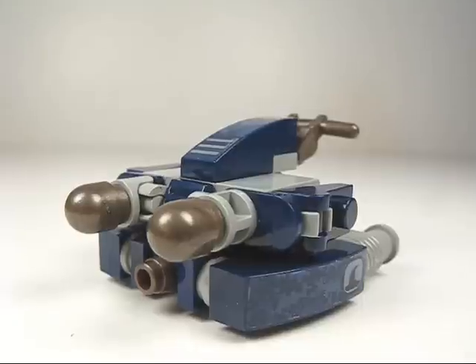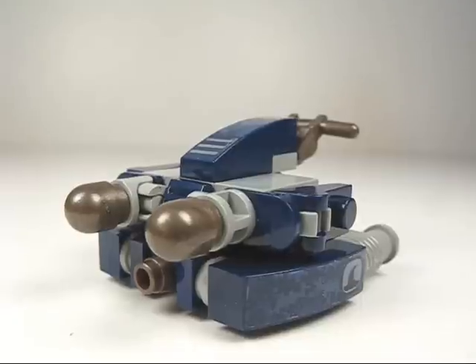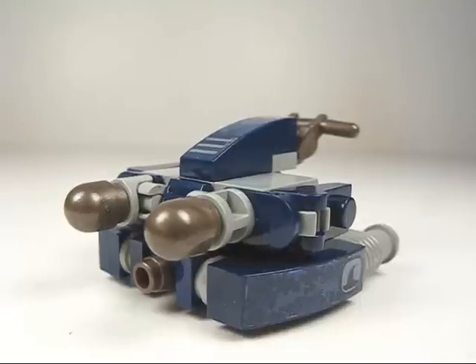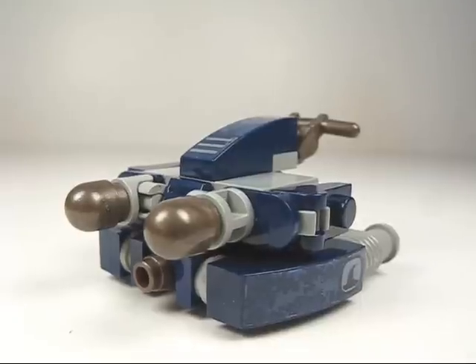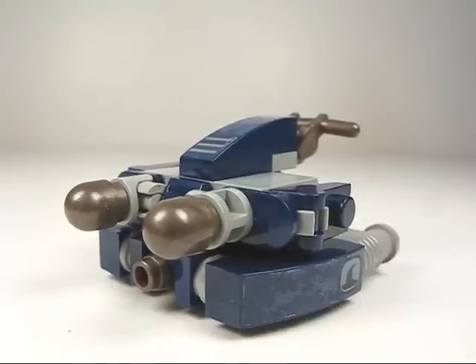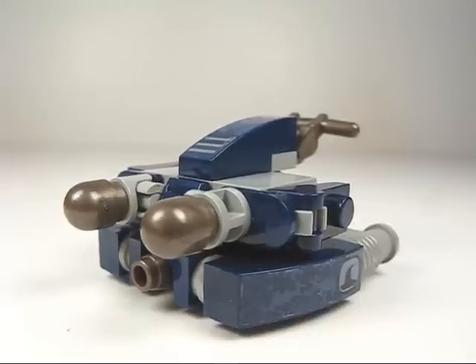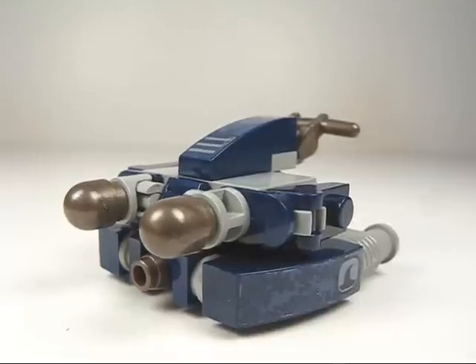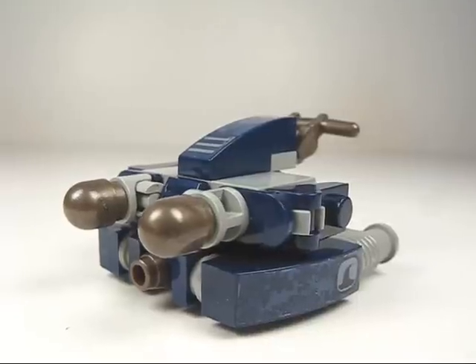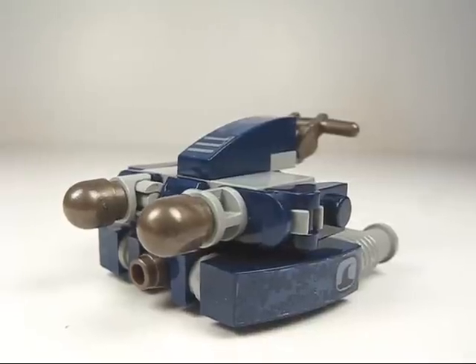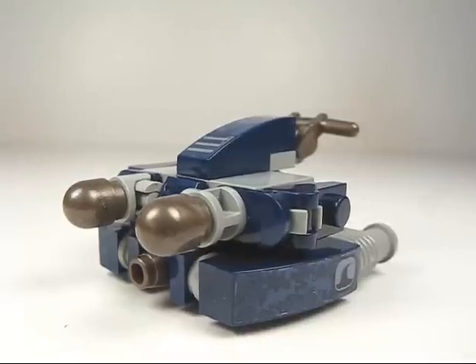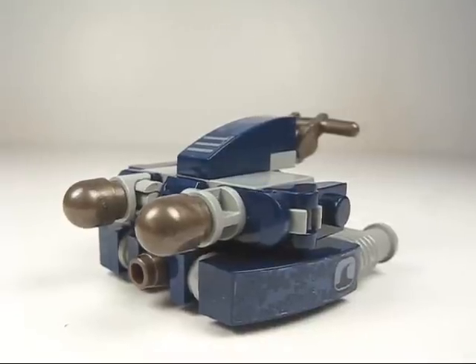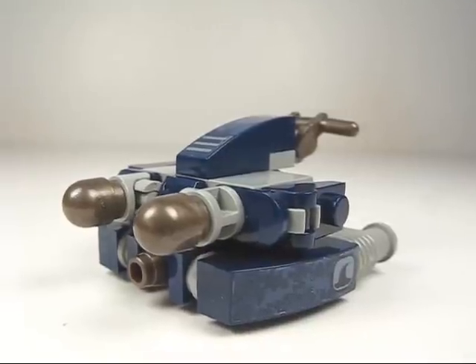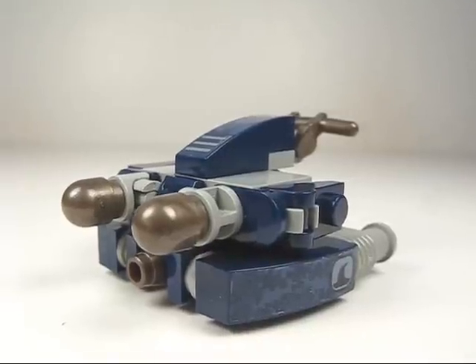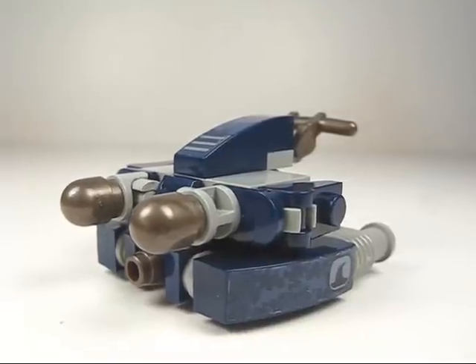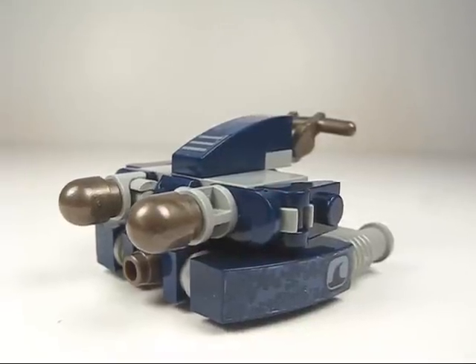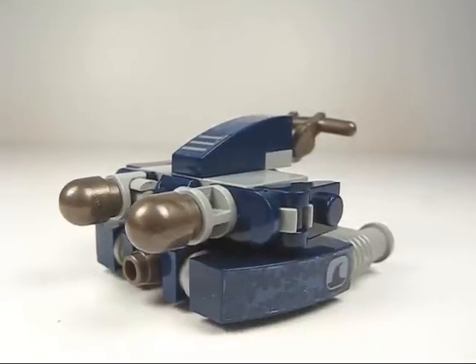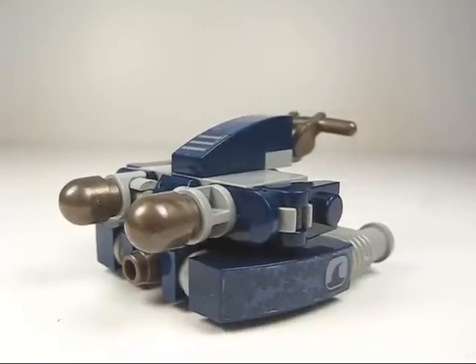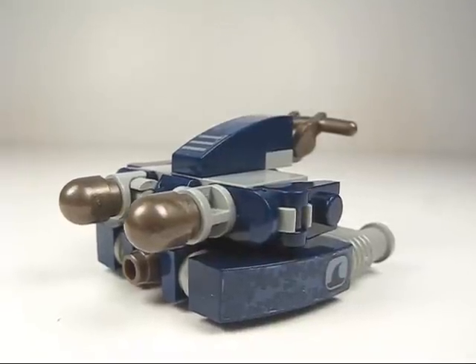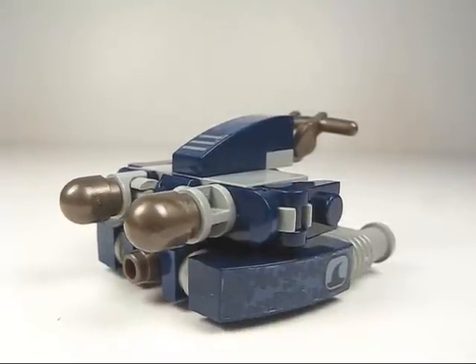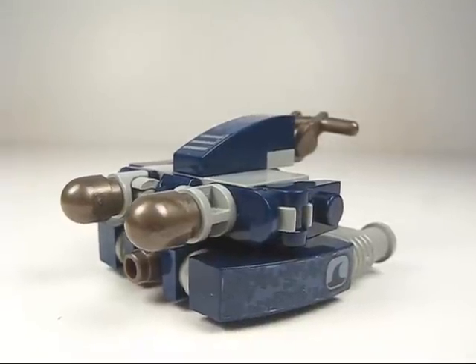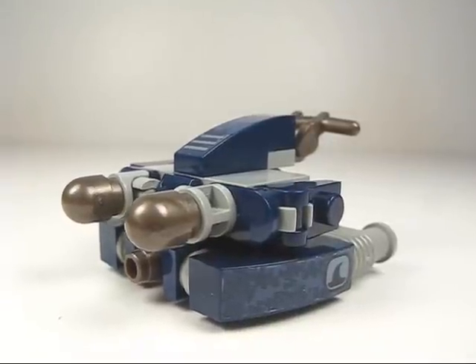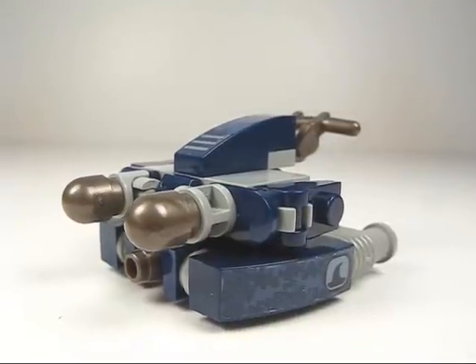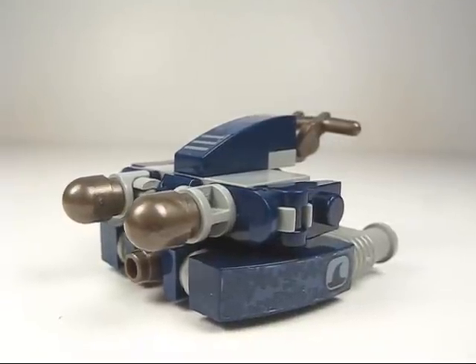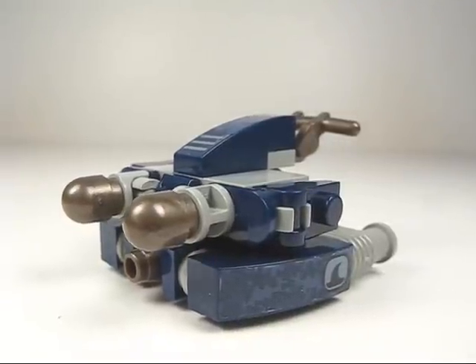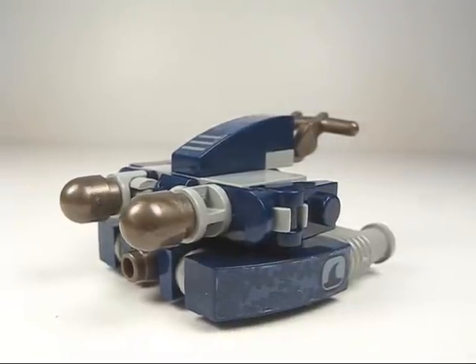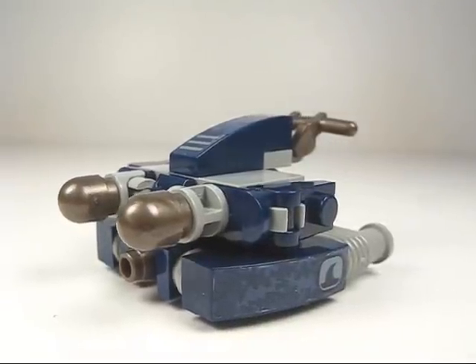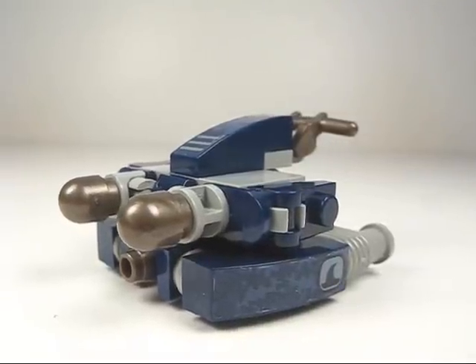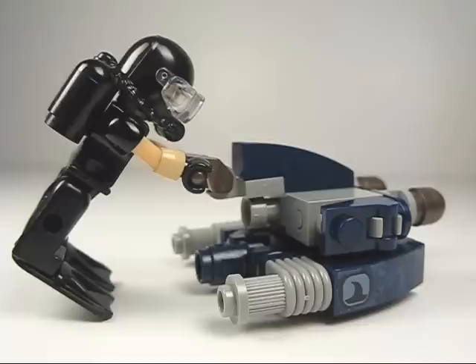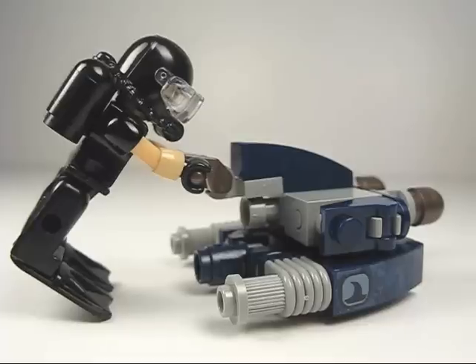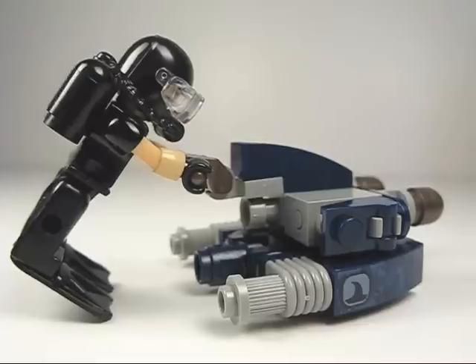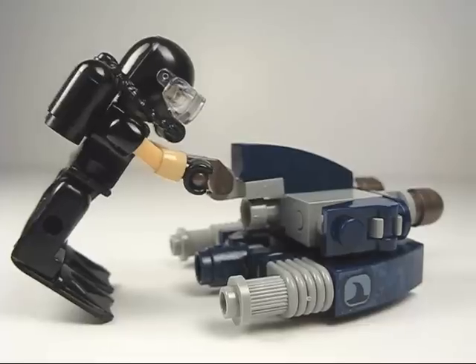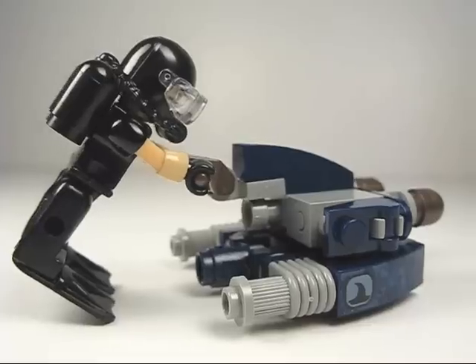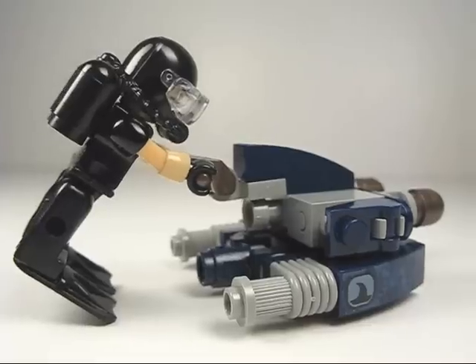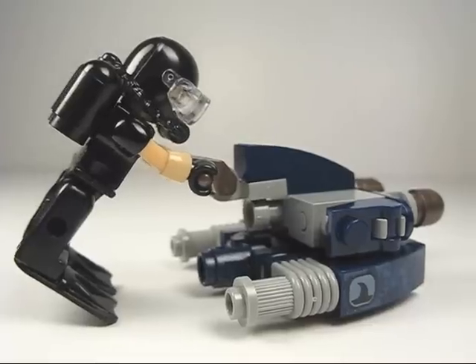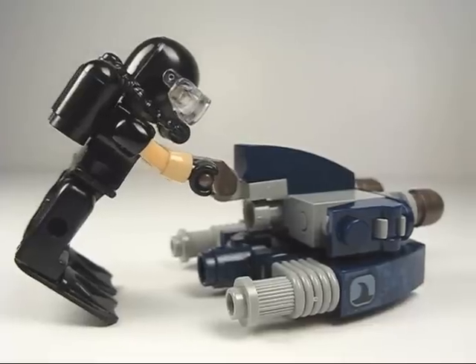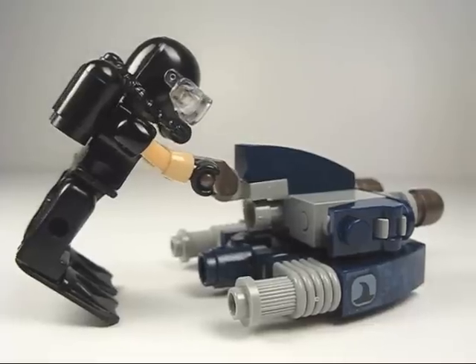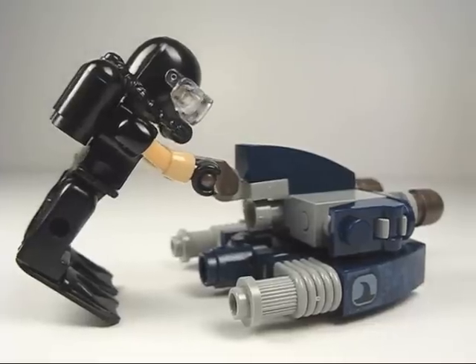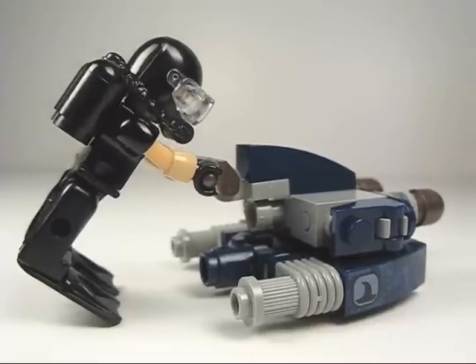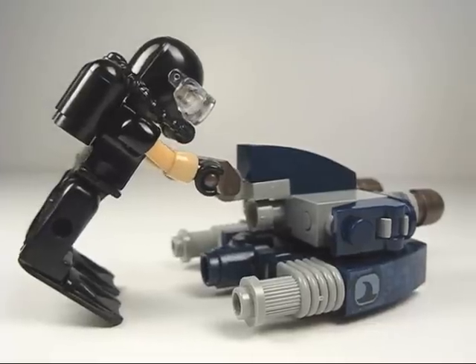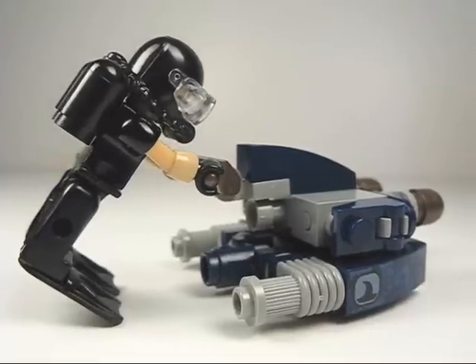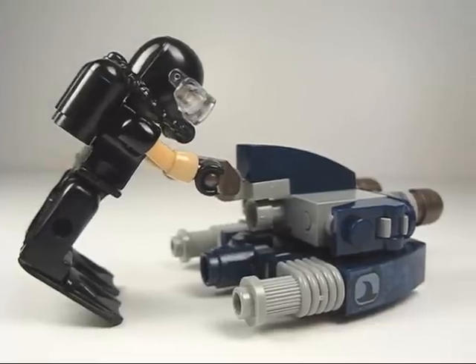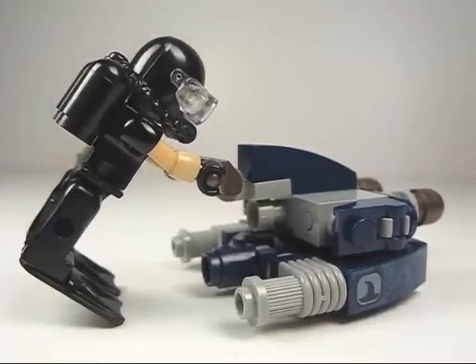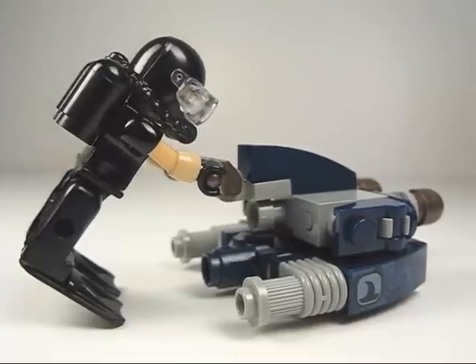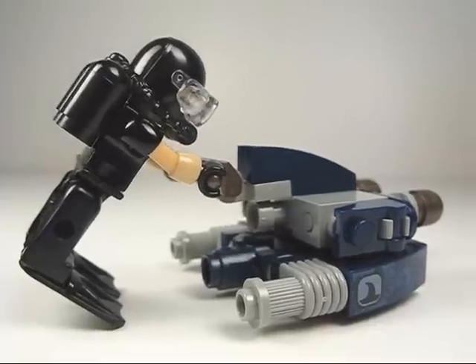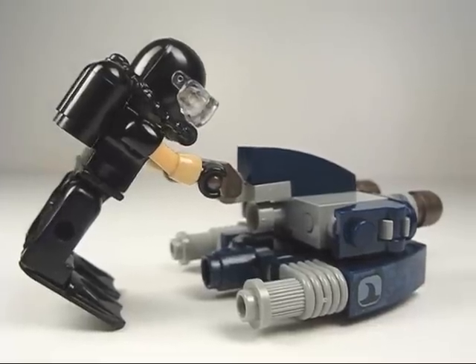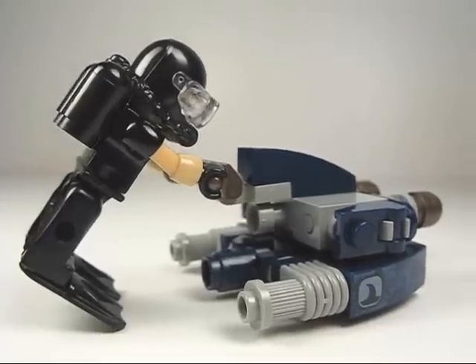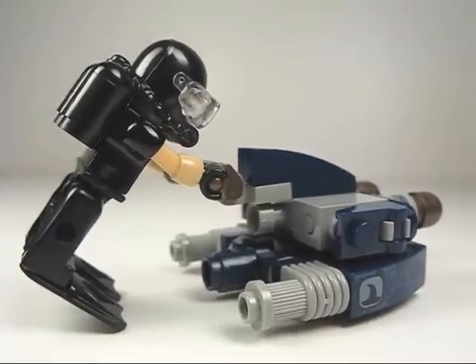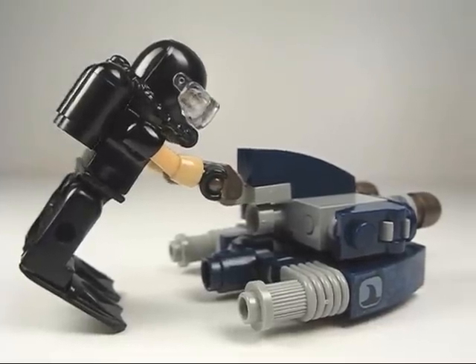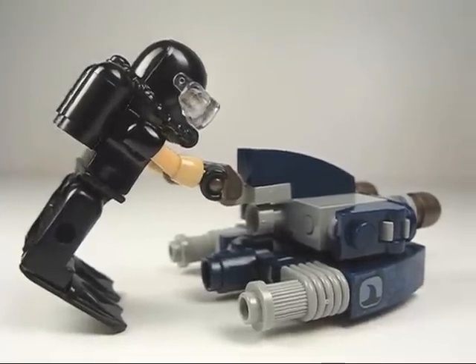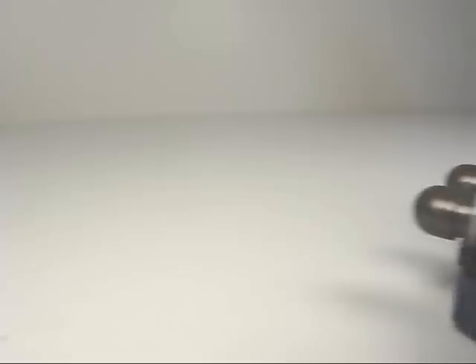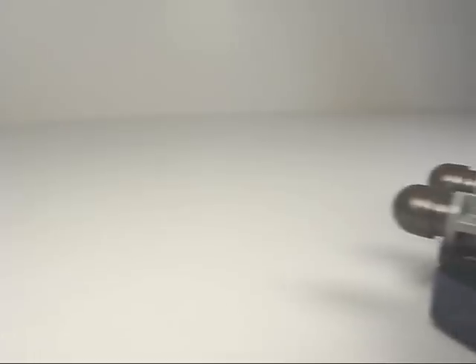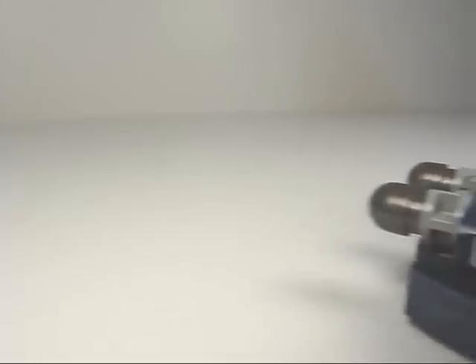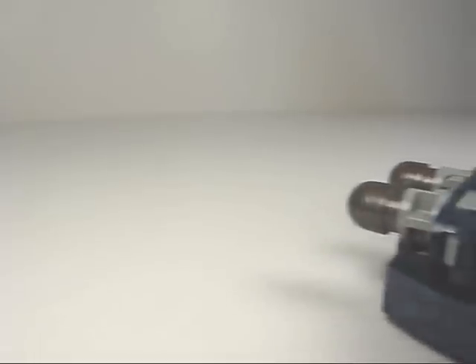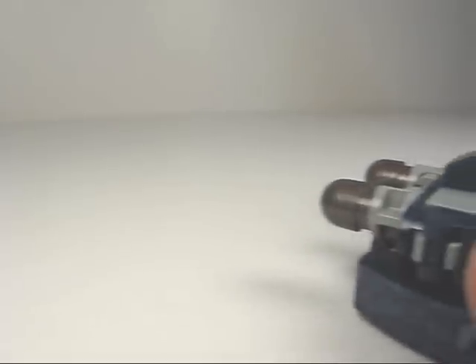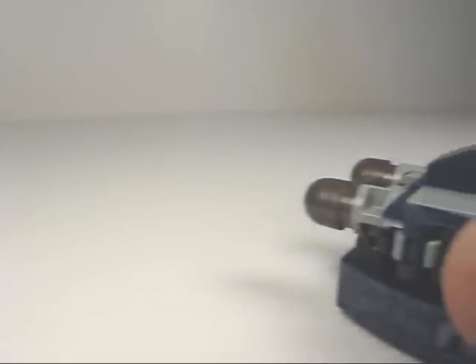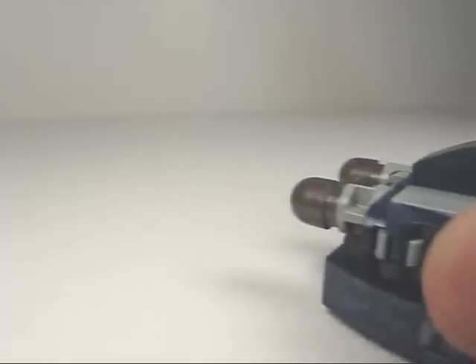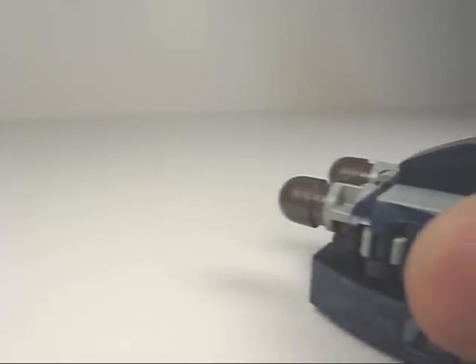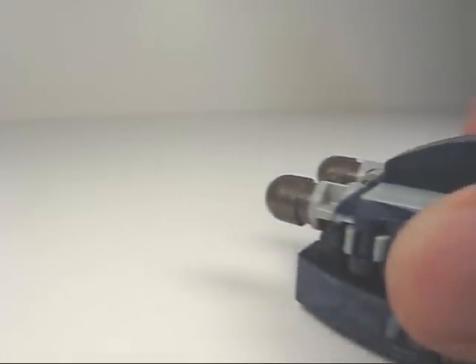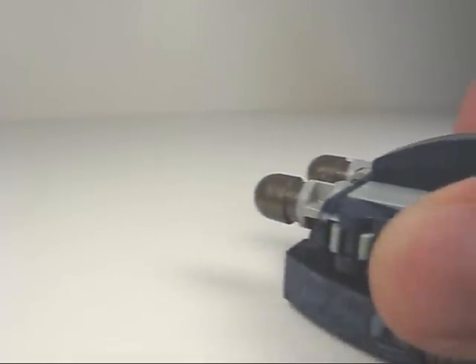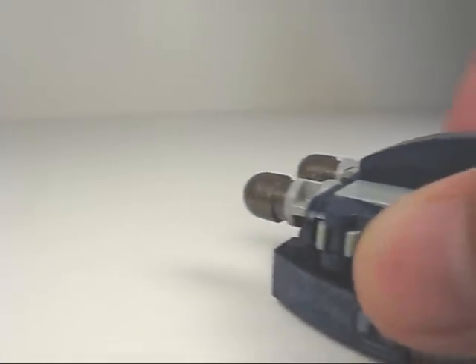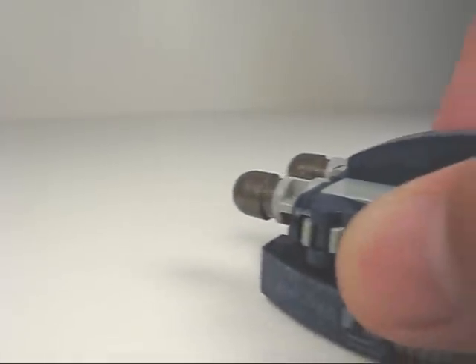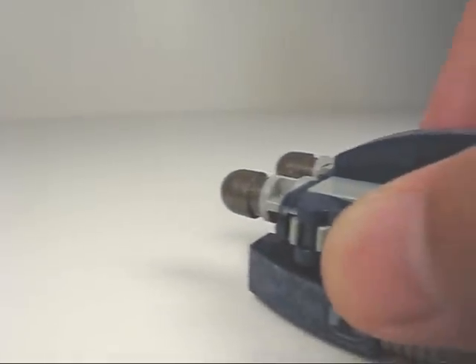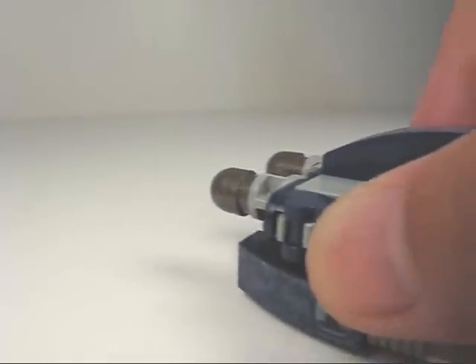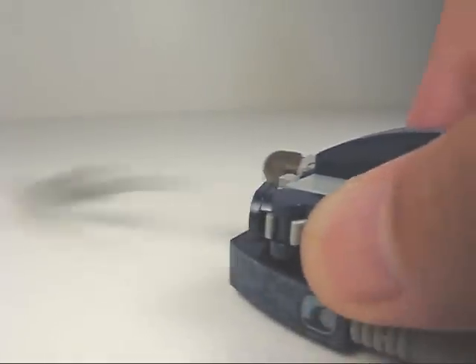Here's a look at the scuba sled — simple yet effective design. The Combat Diver can pilot it nicely, and it also has firing missiles.